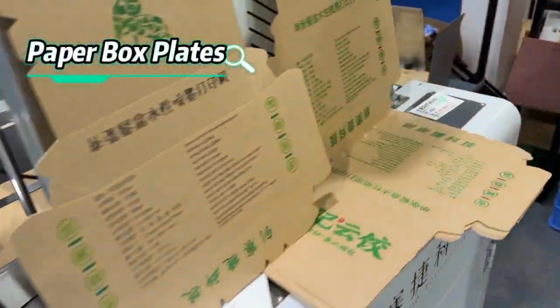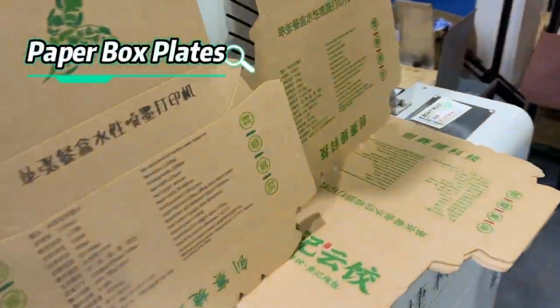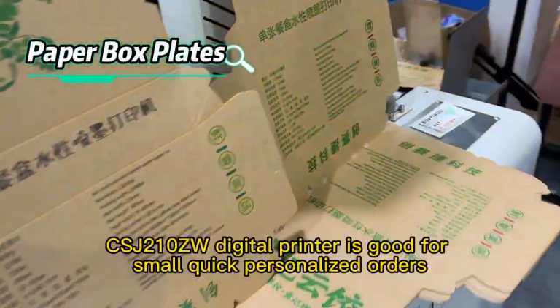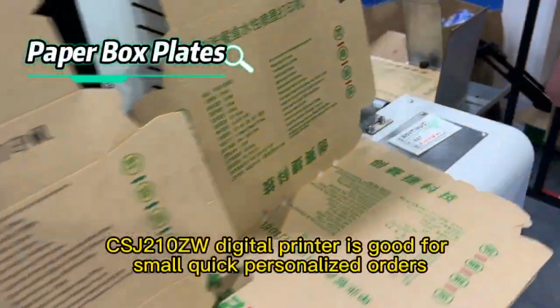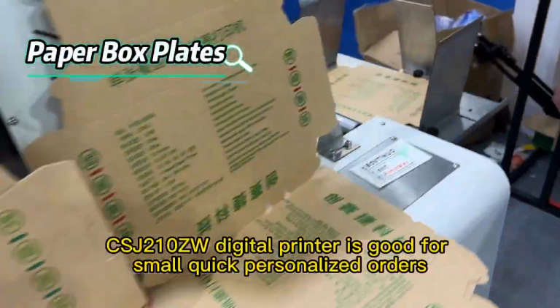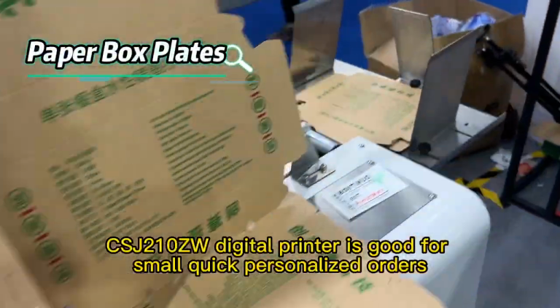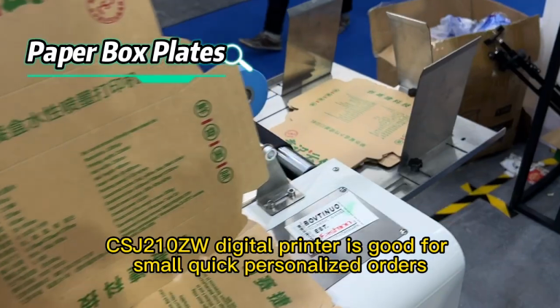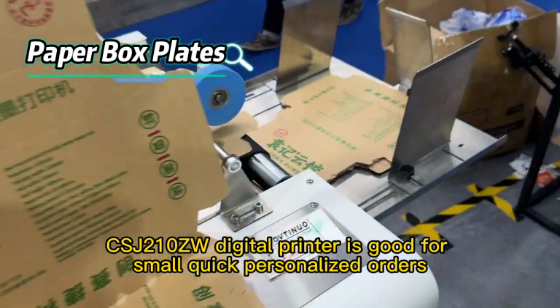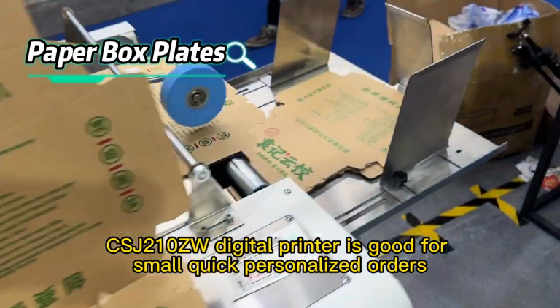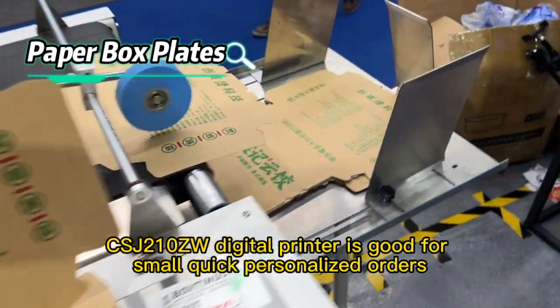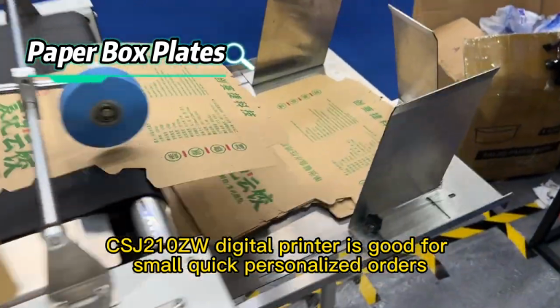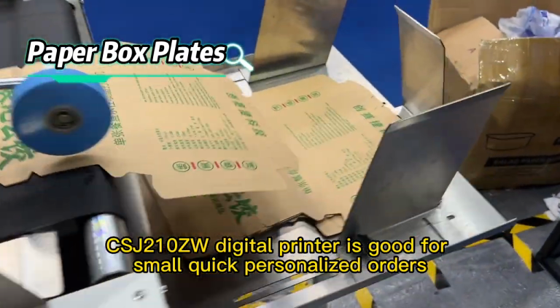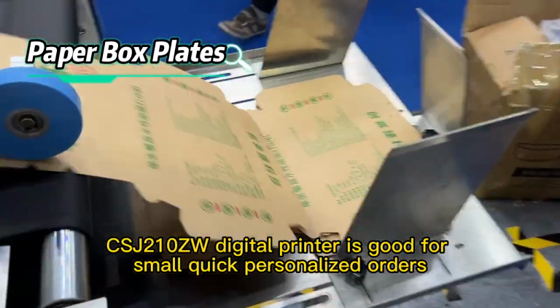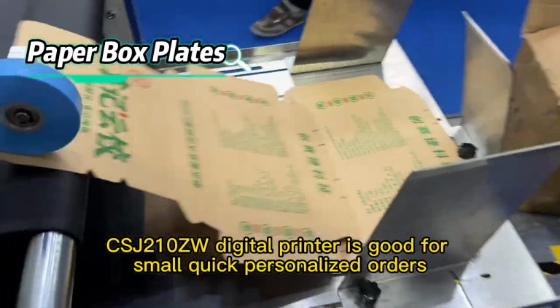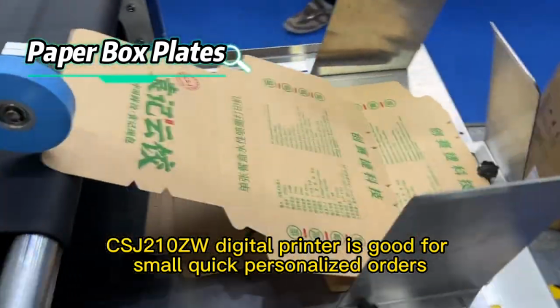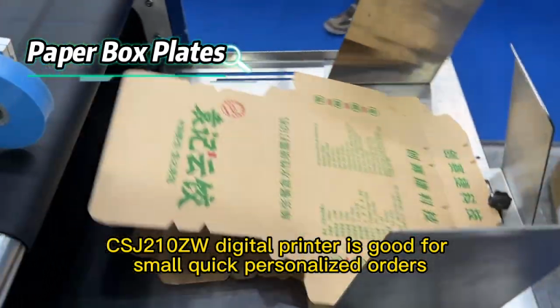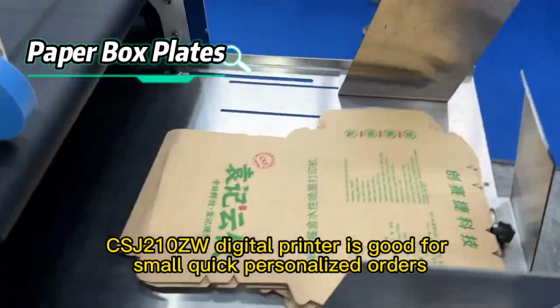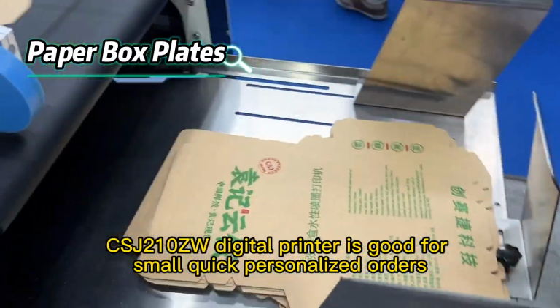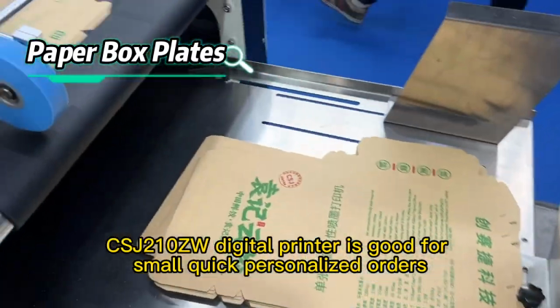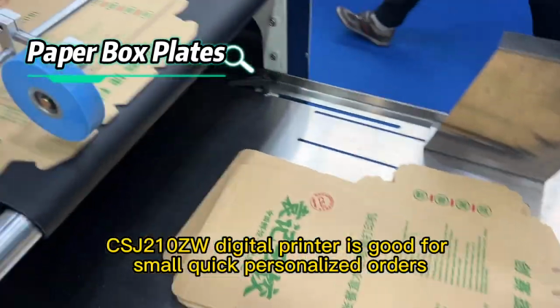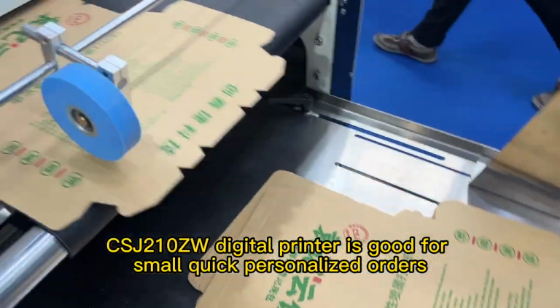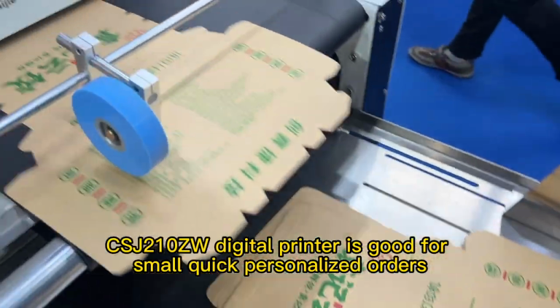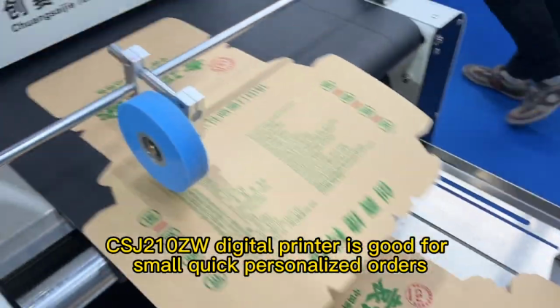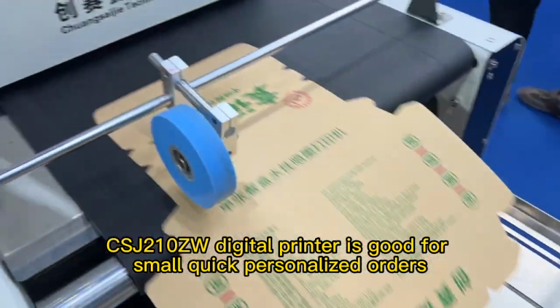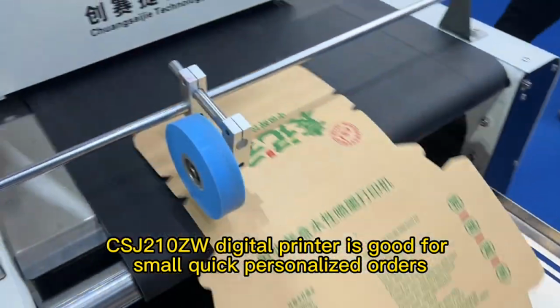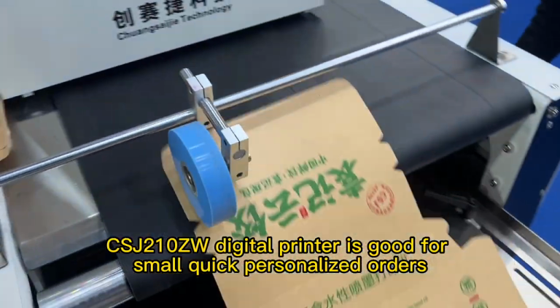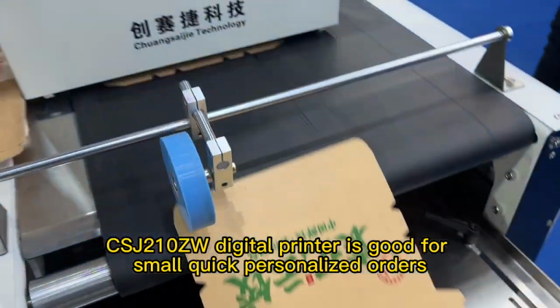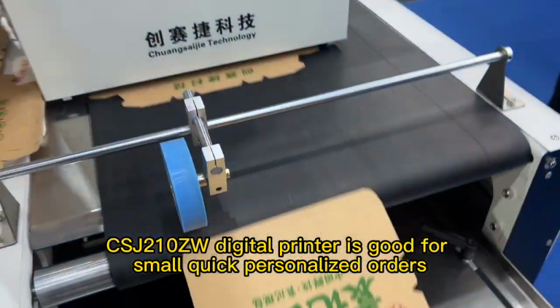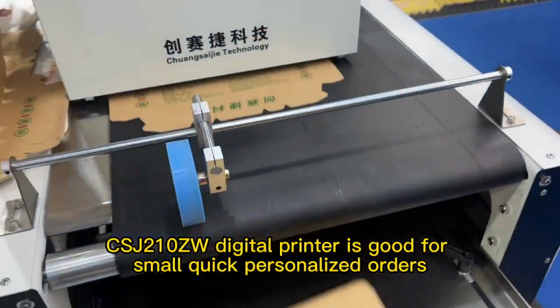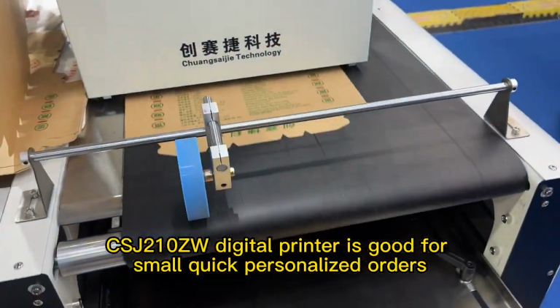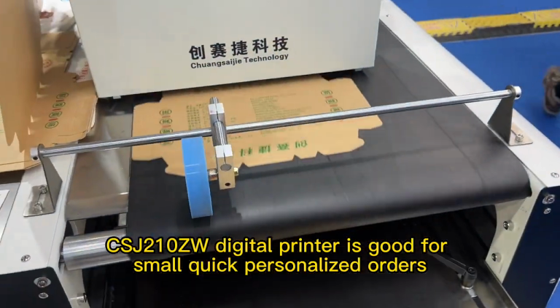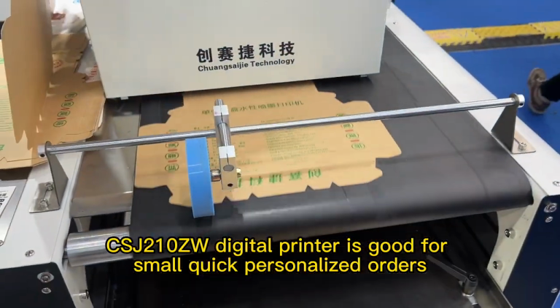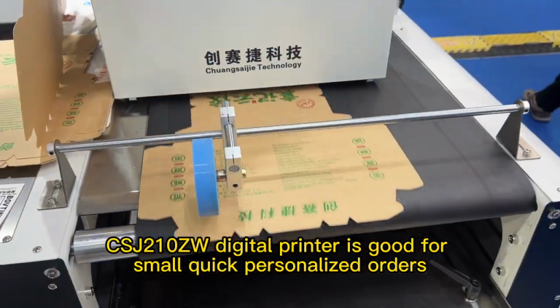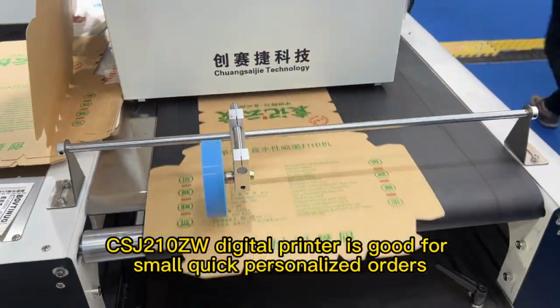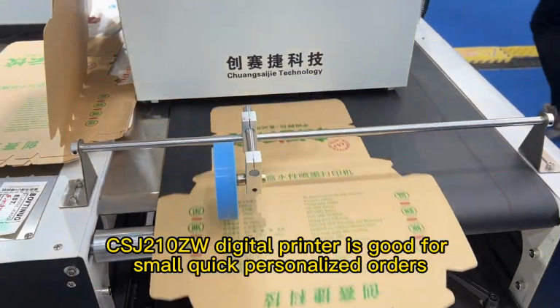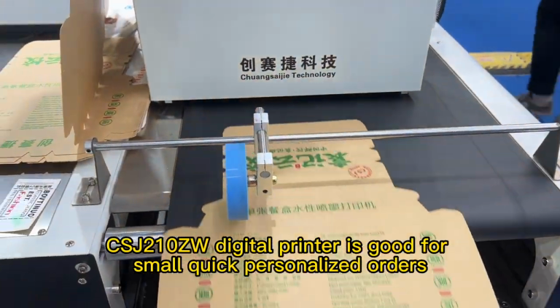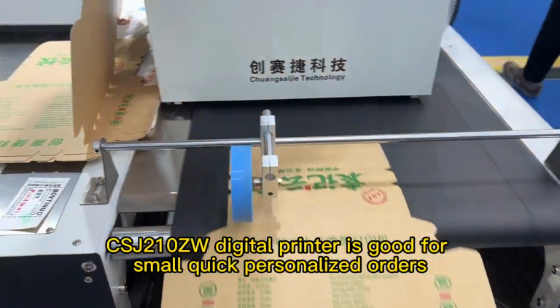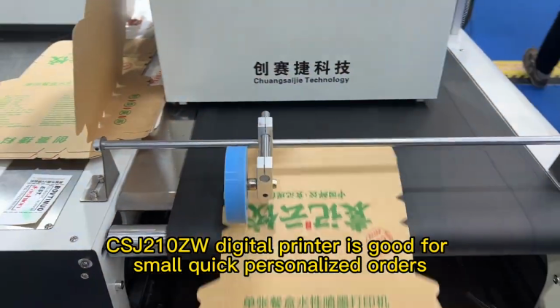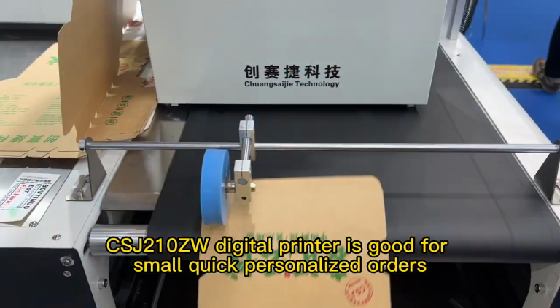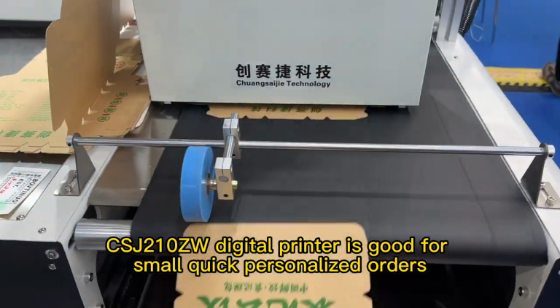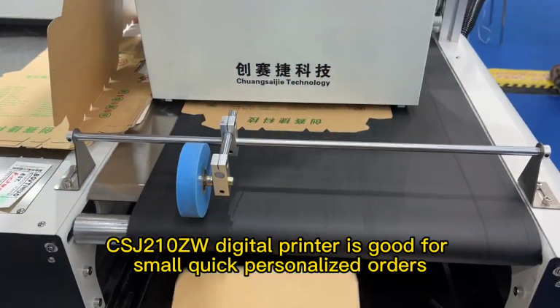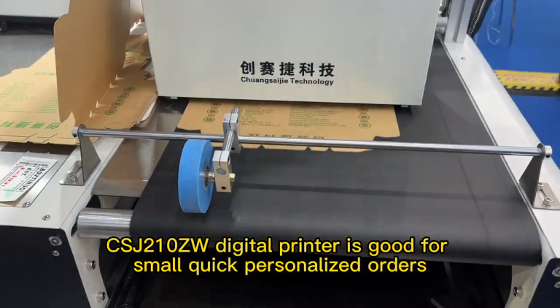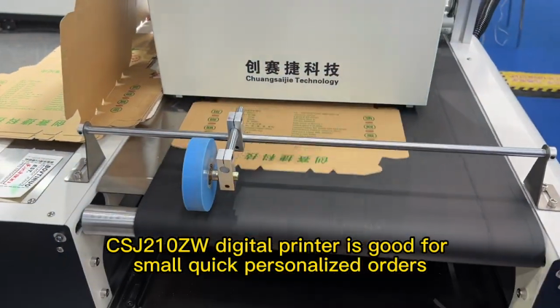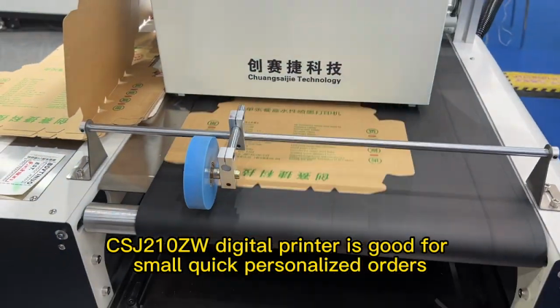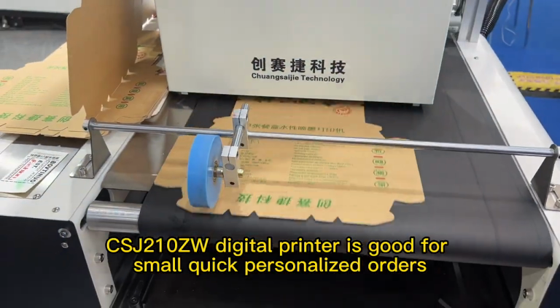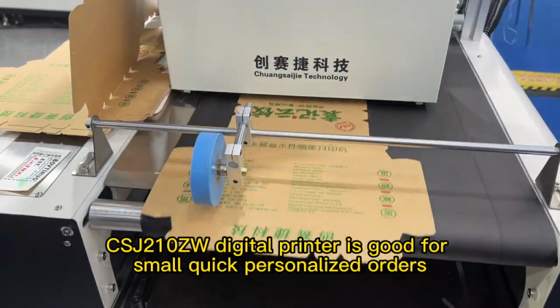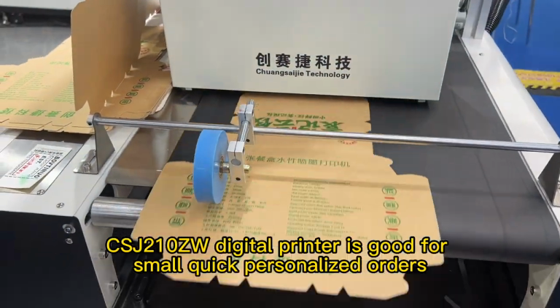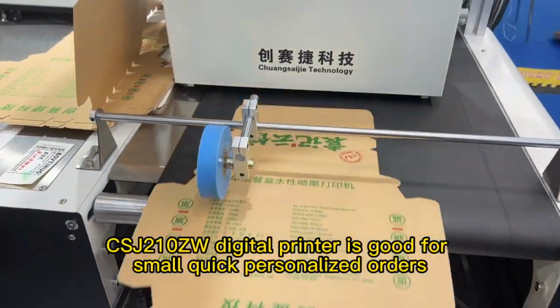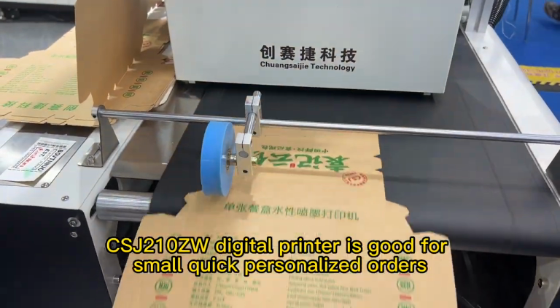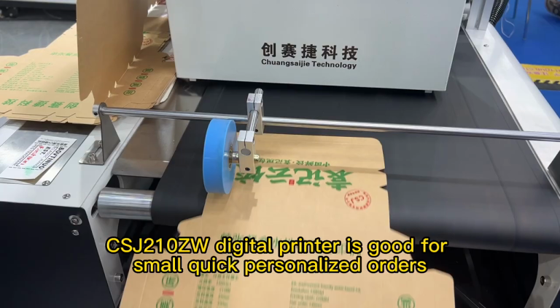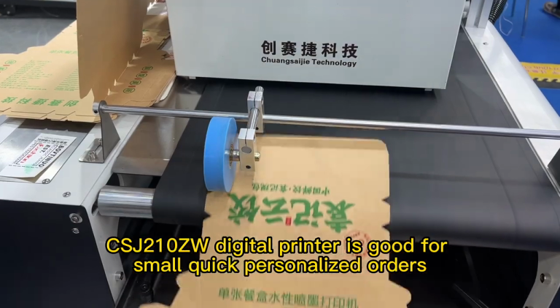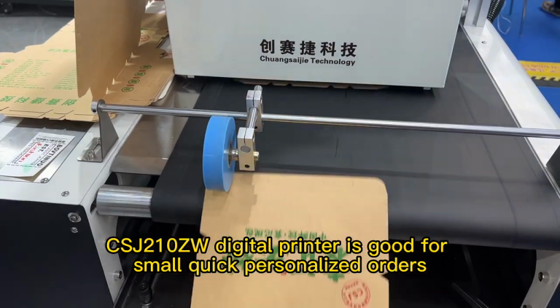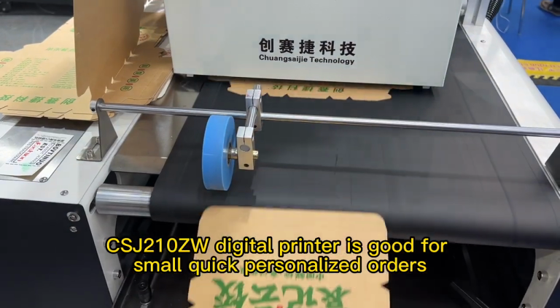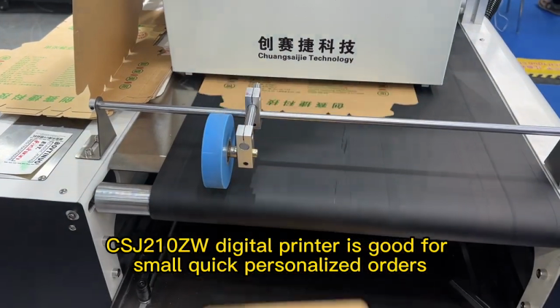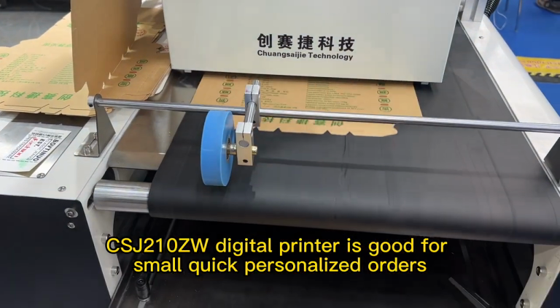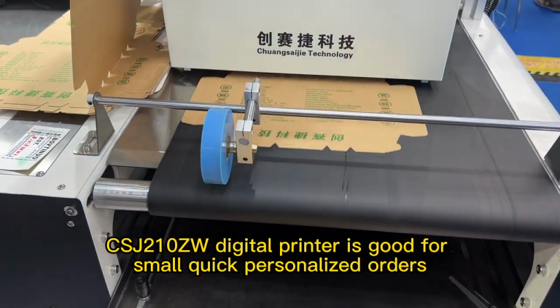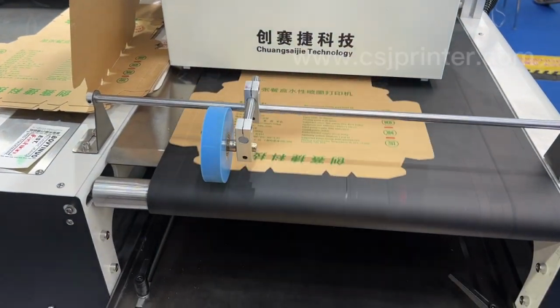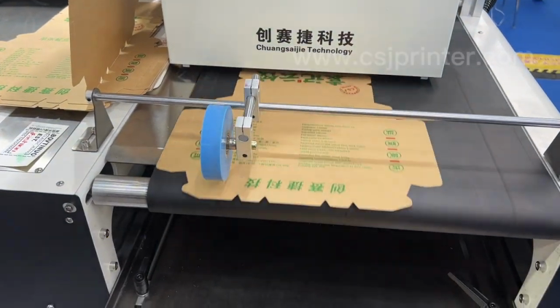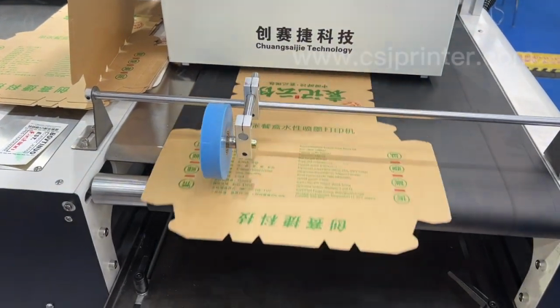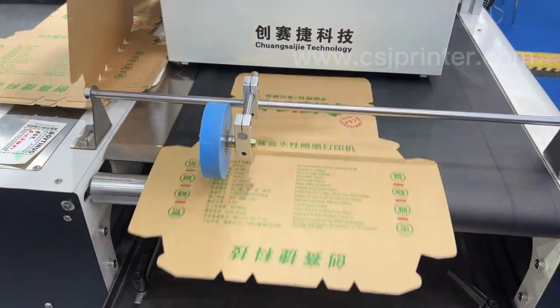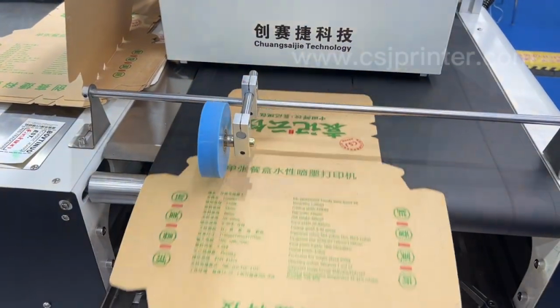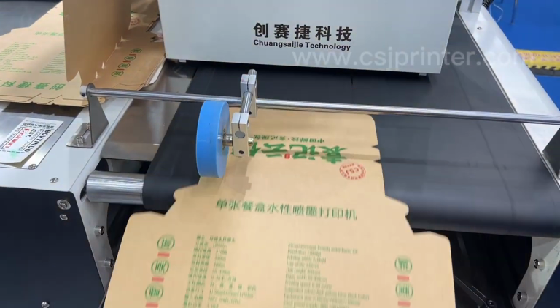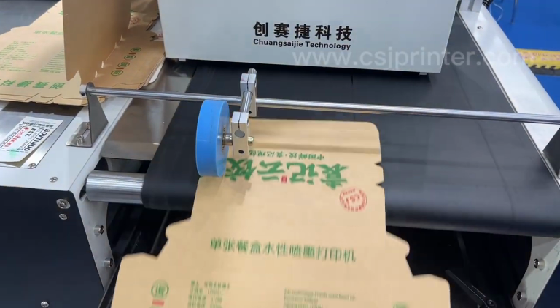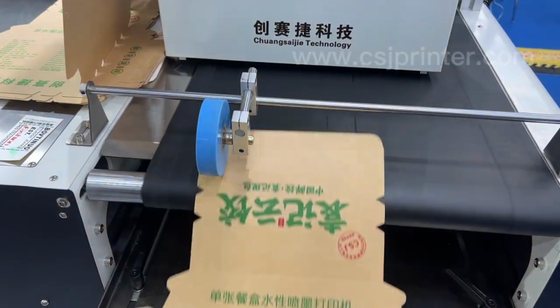The CSJ-R10 ZW digital printer is good for small, quick, personalized orders.